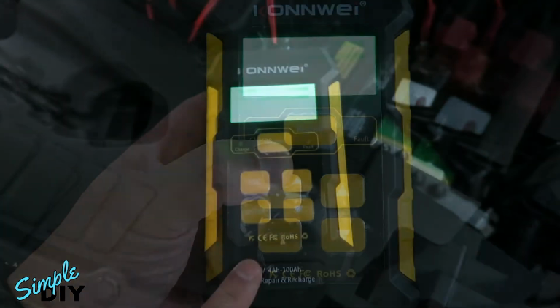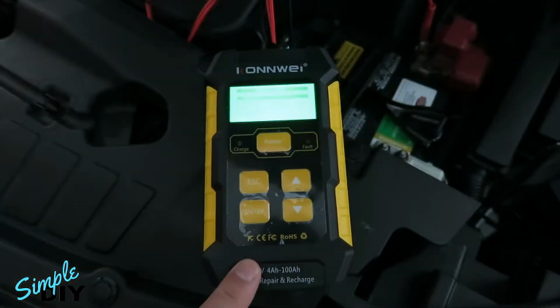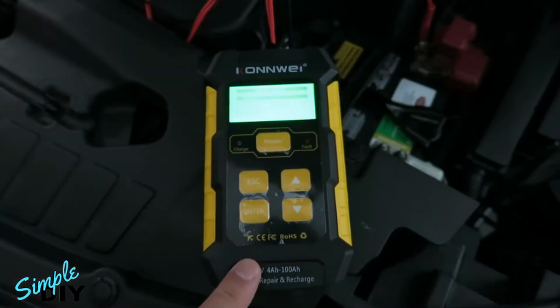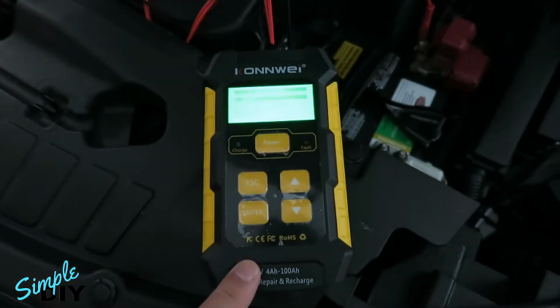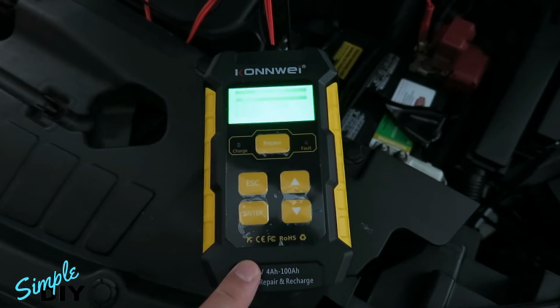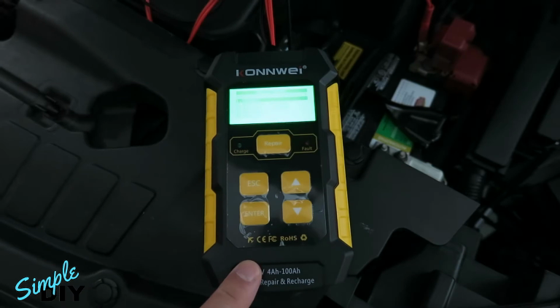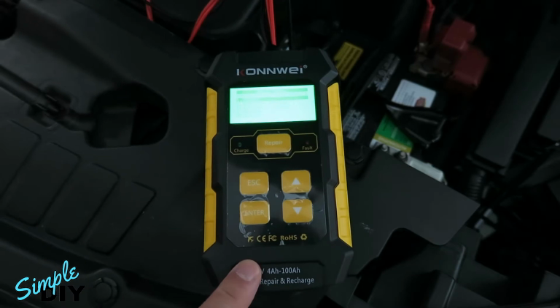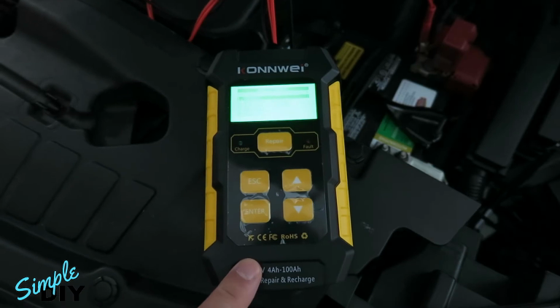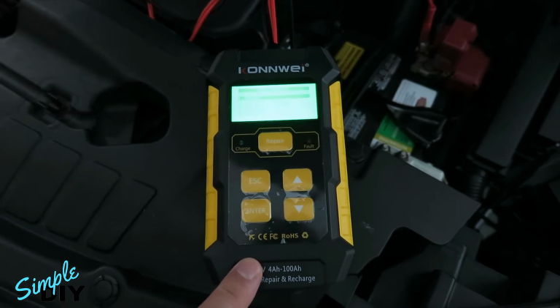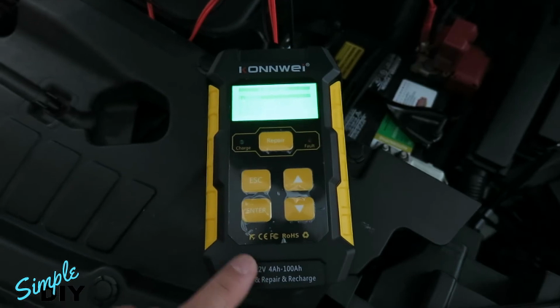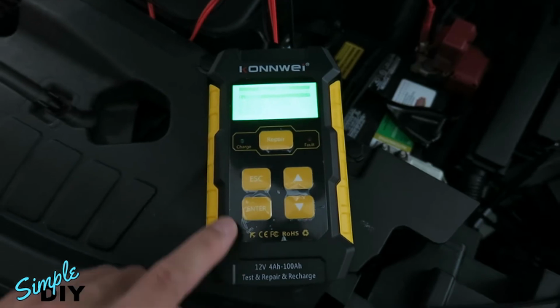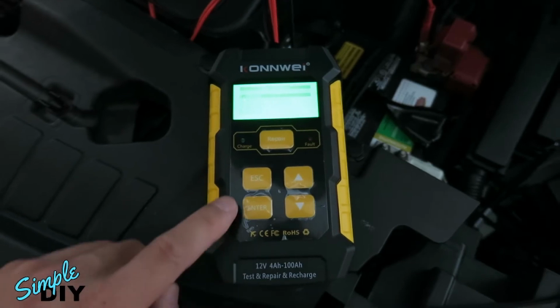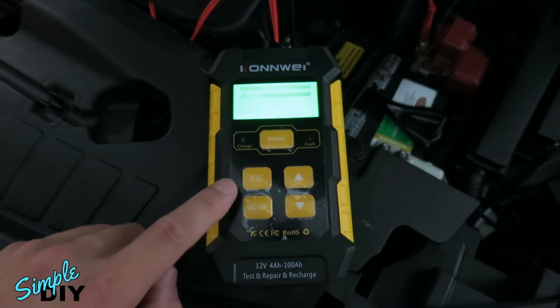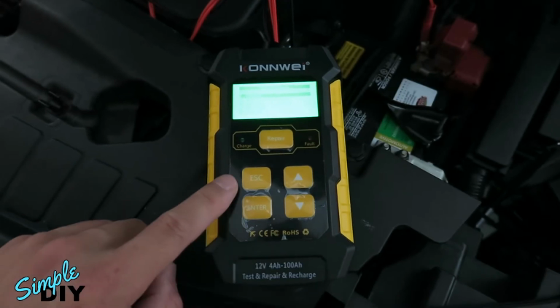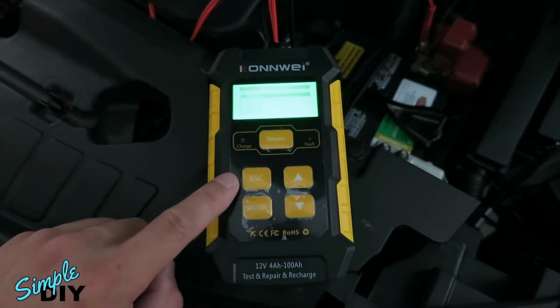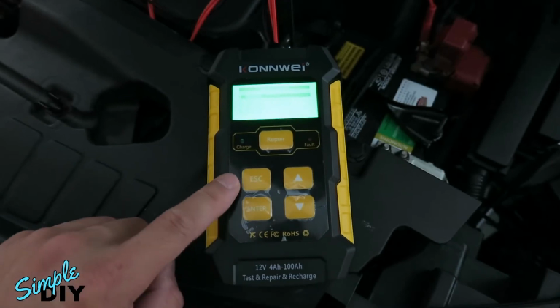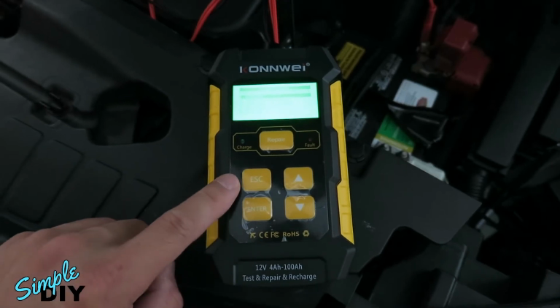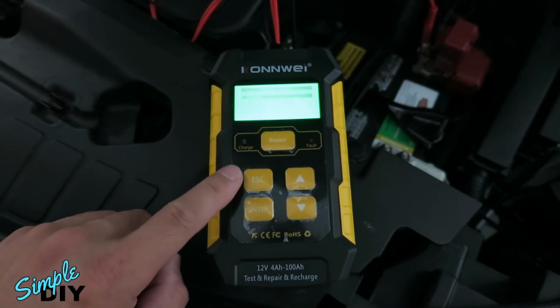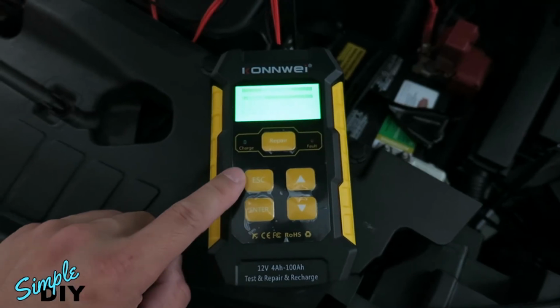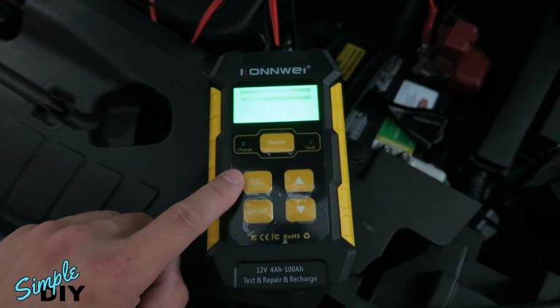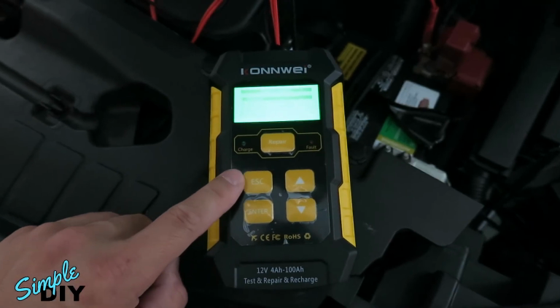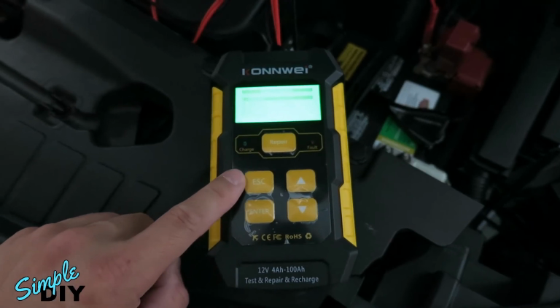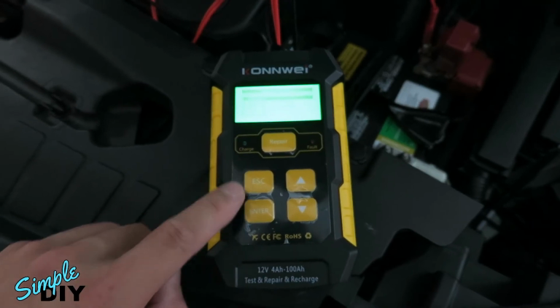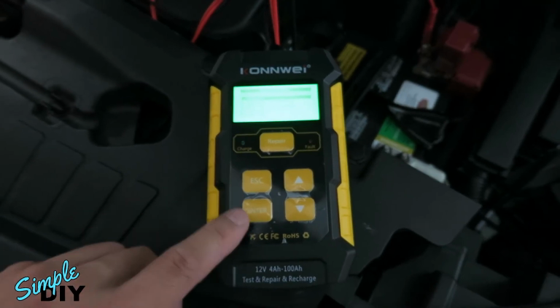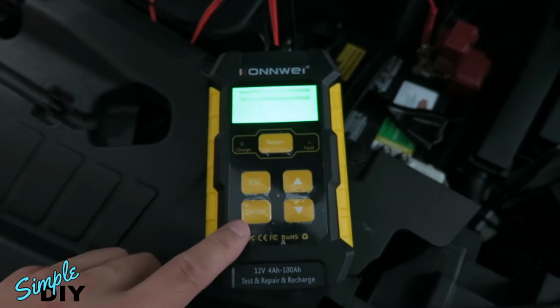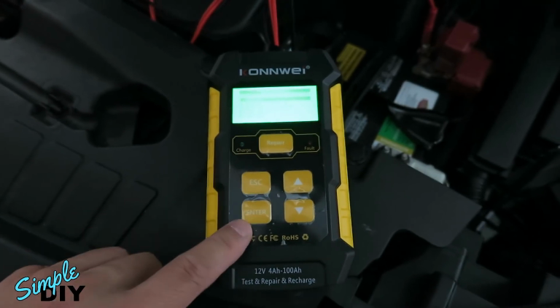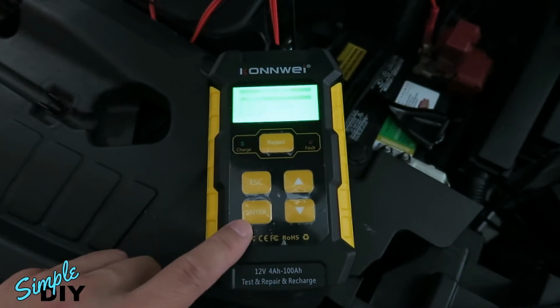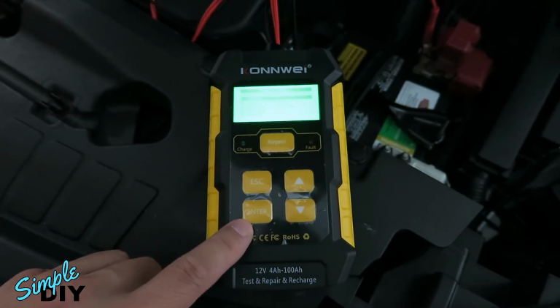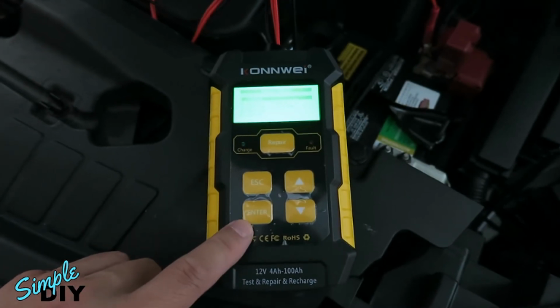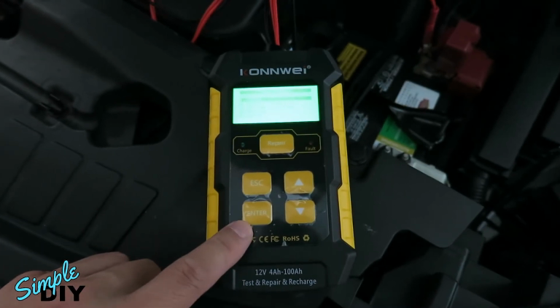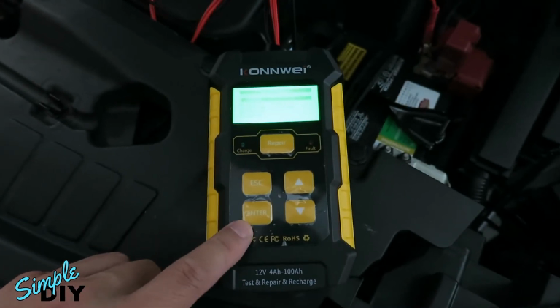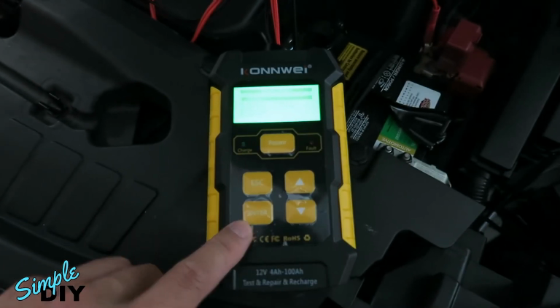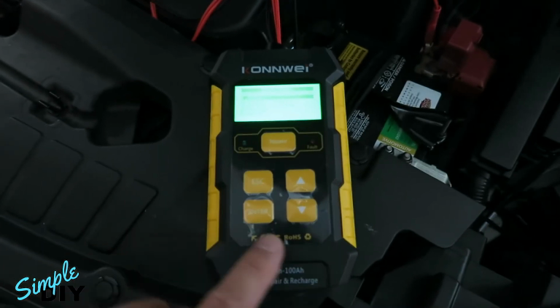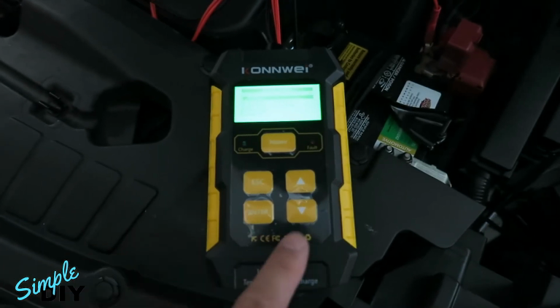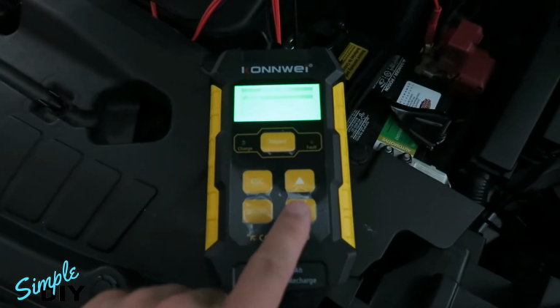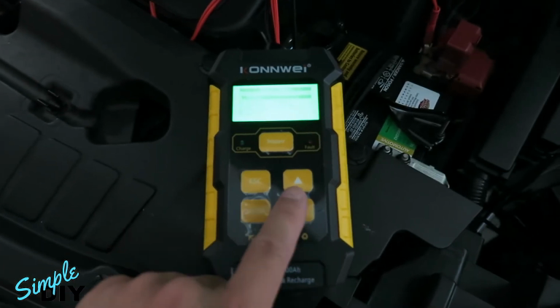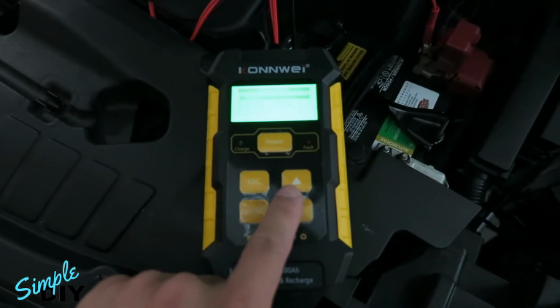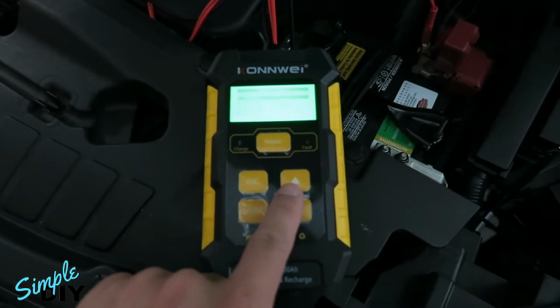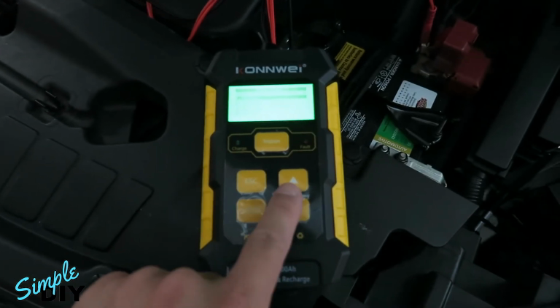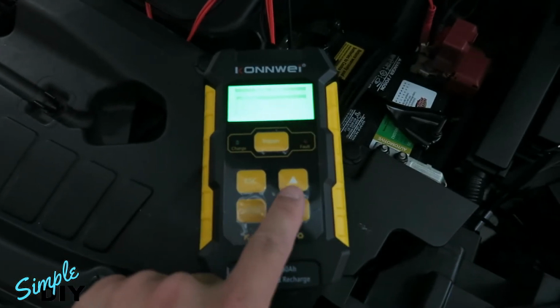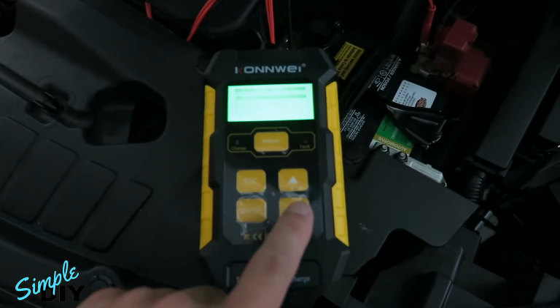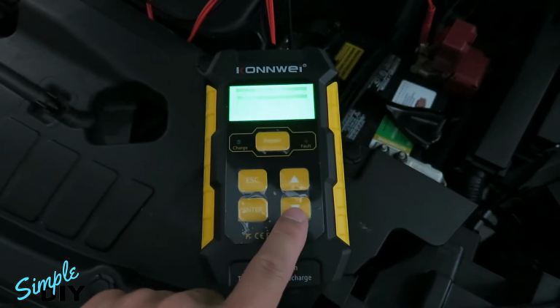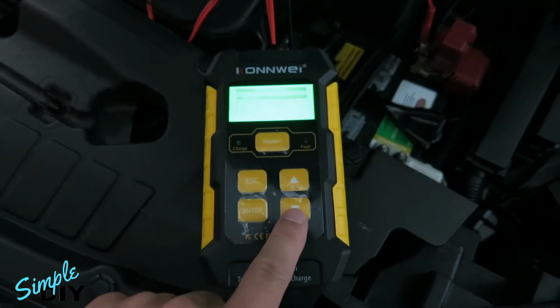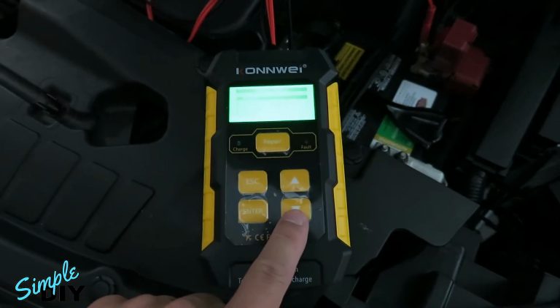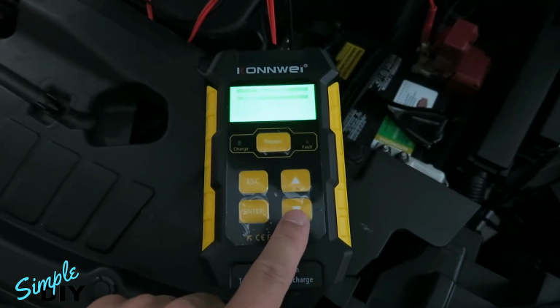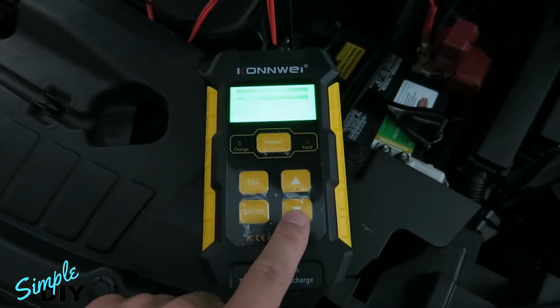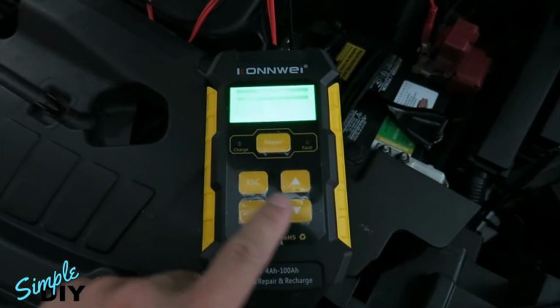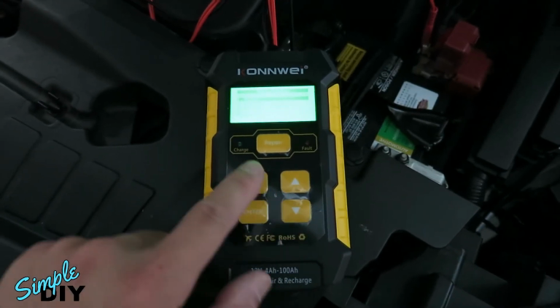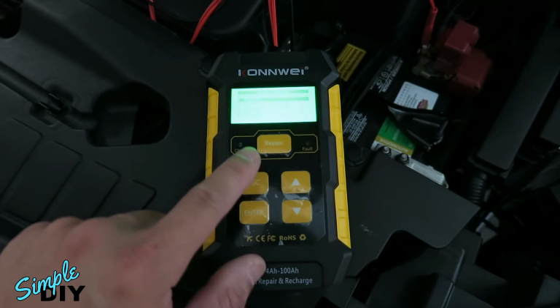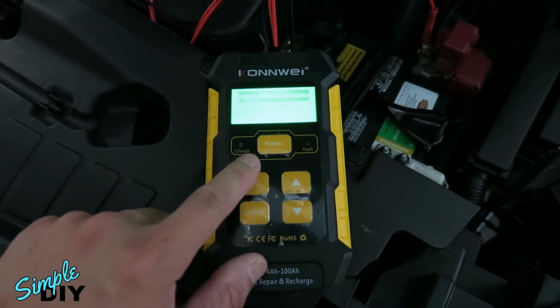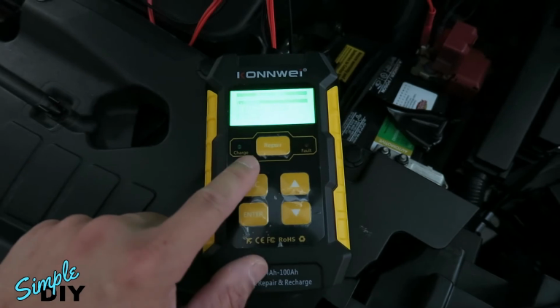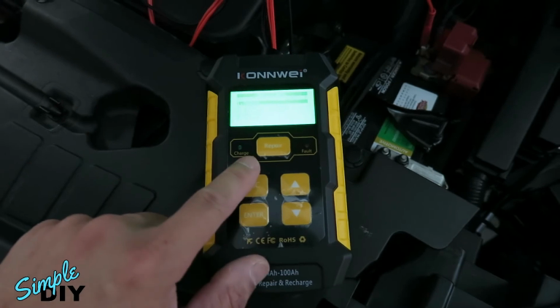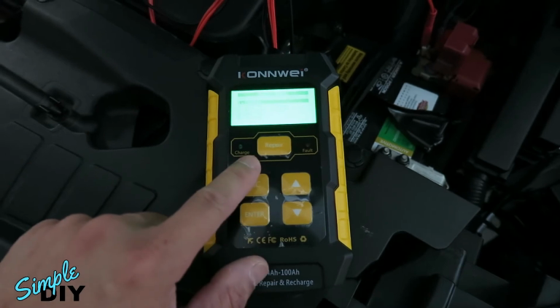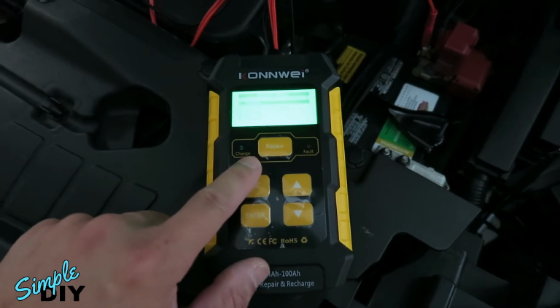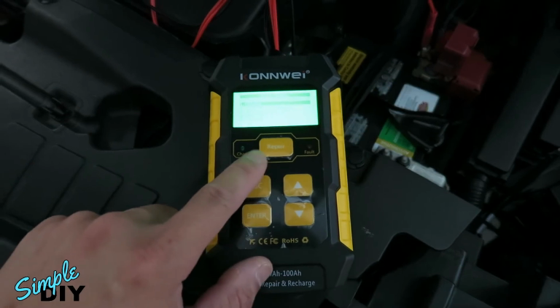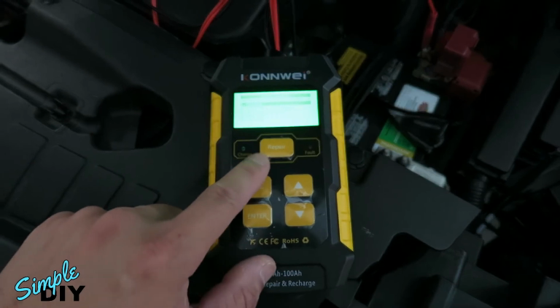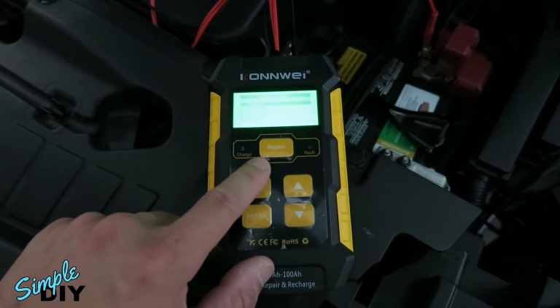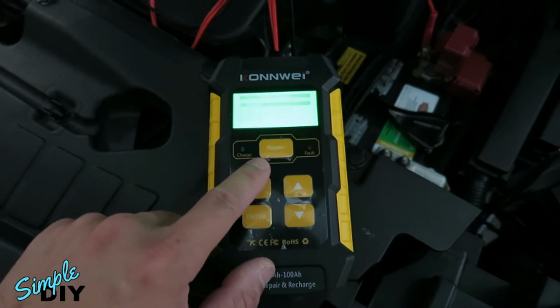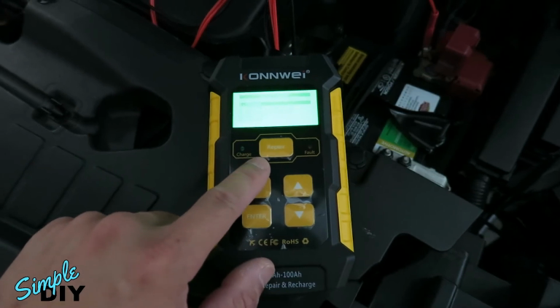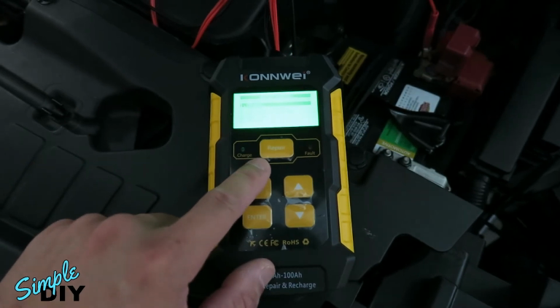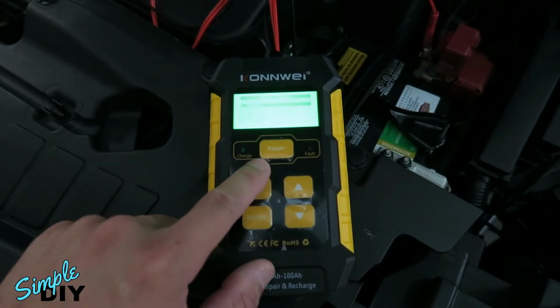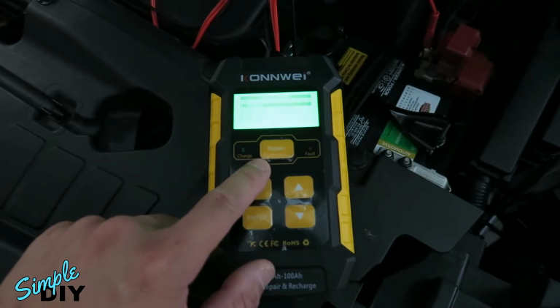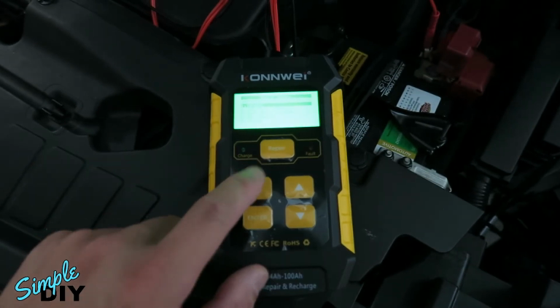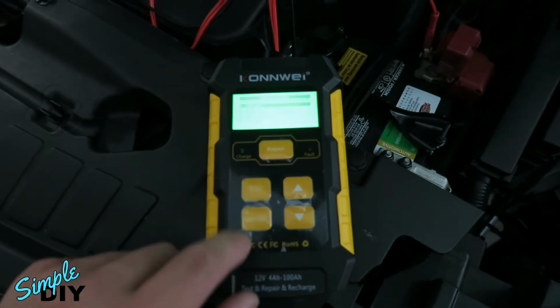To use the tool is very simple. You have the escape button to go back, enter button right here, up select, down select, and the repair button to repair the car battery.